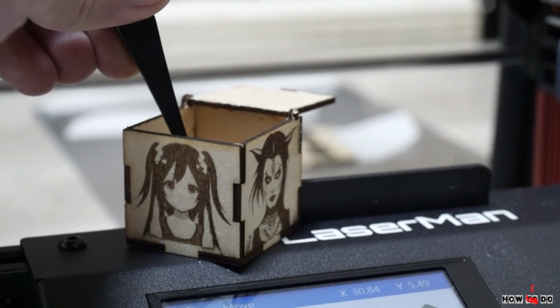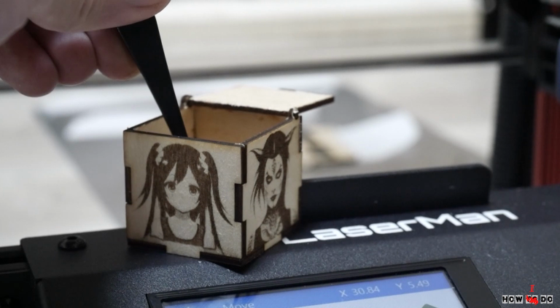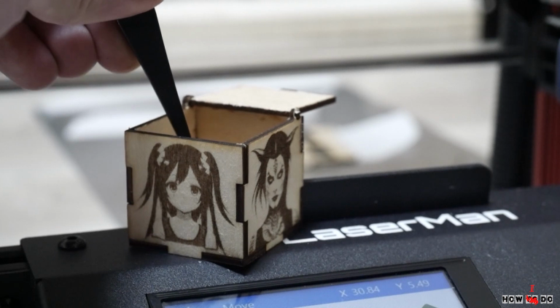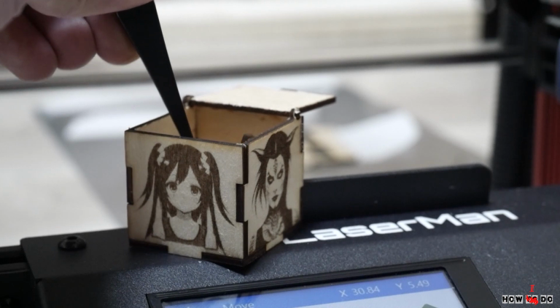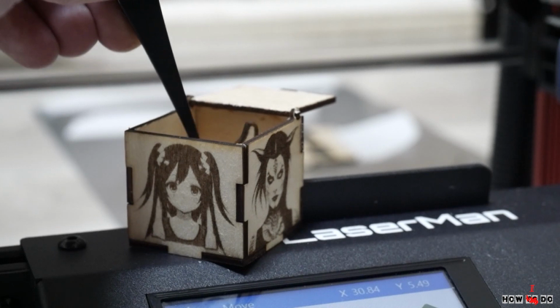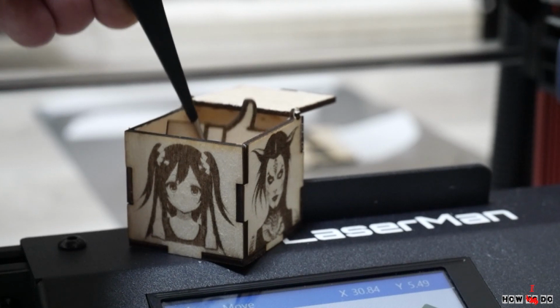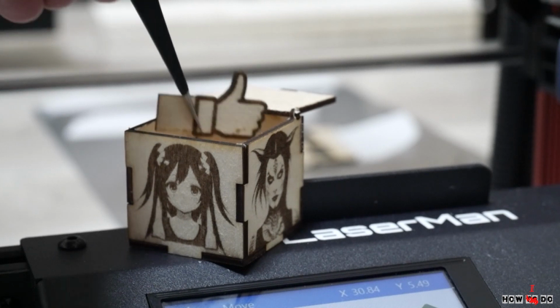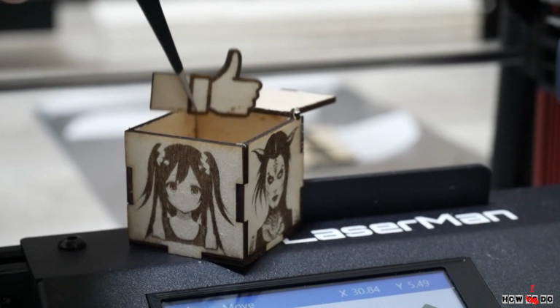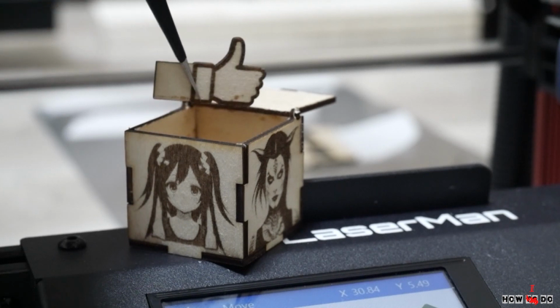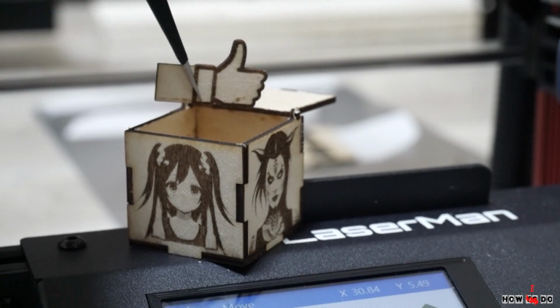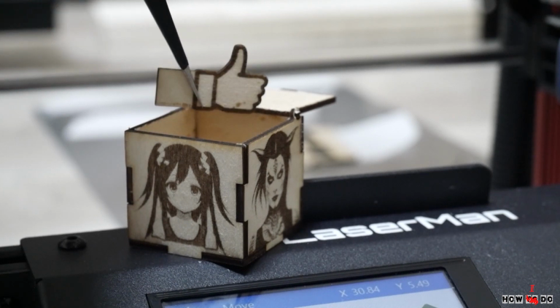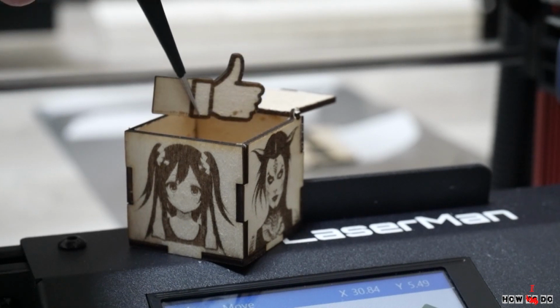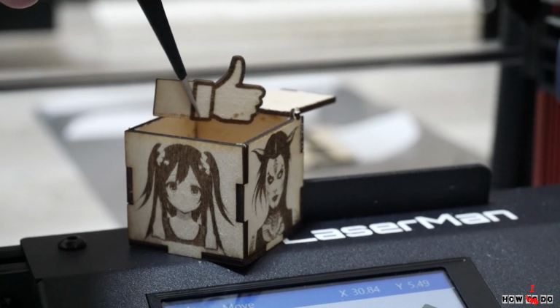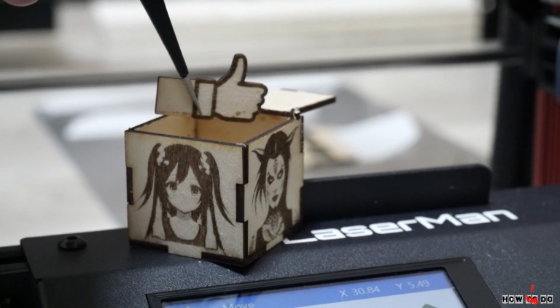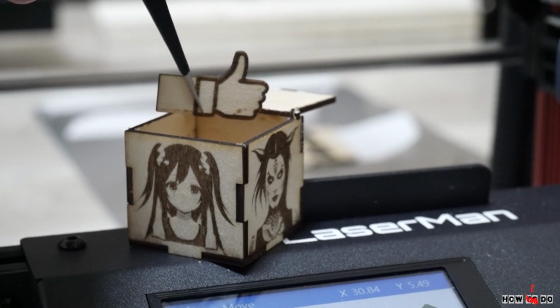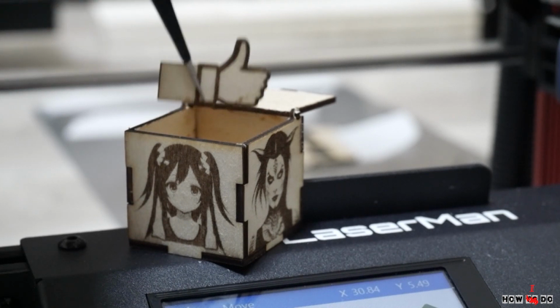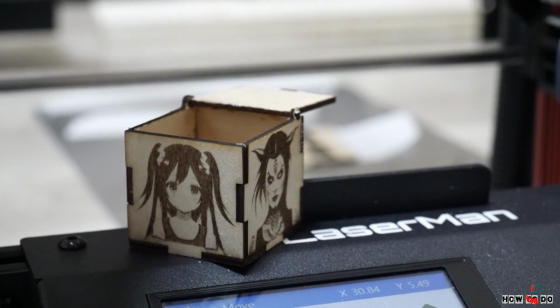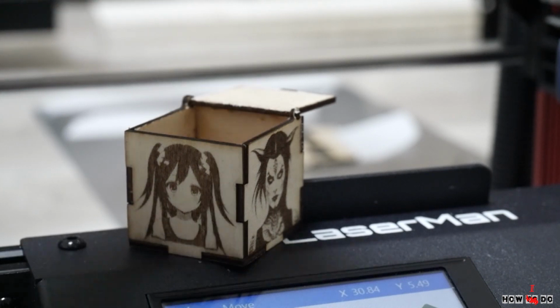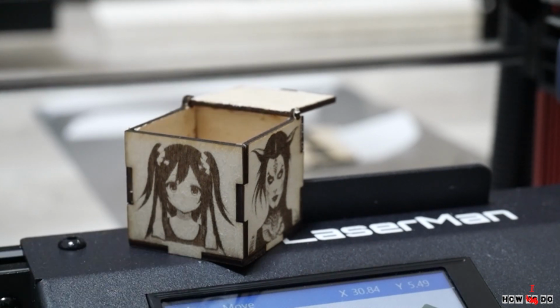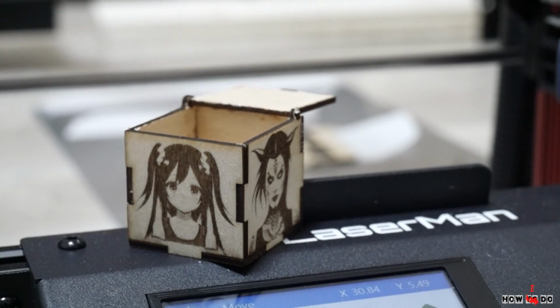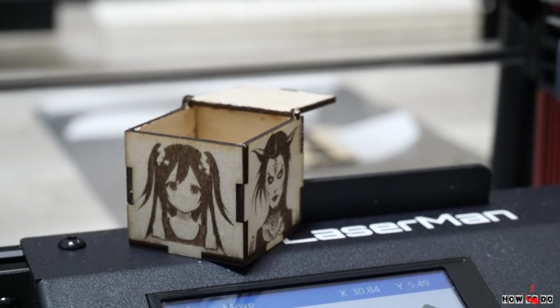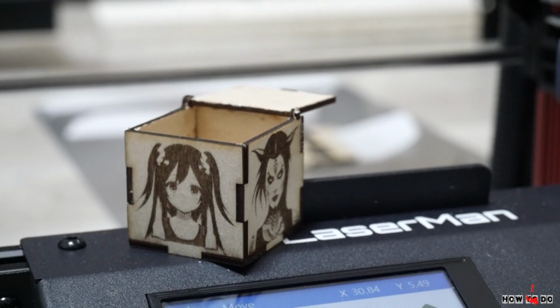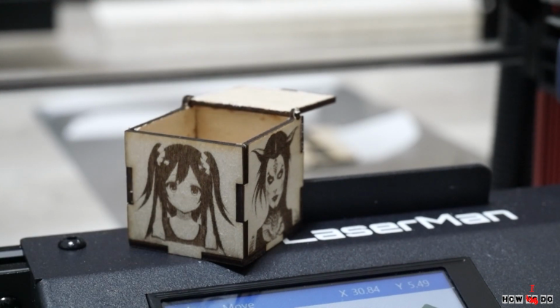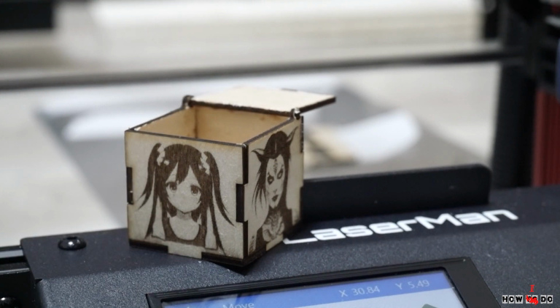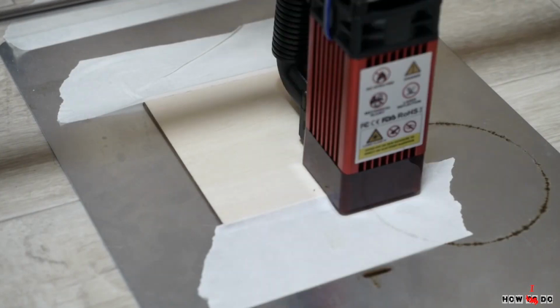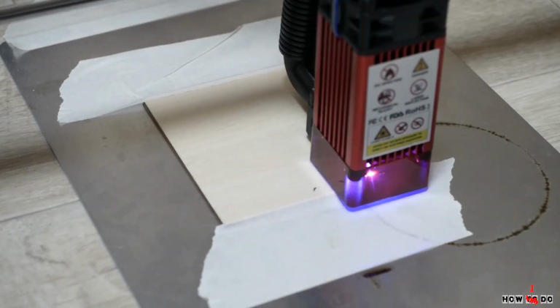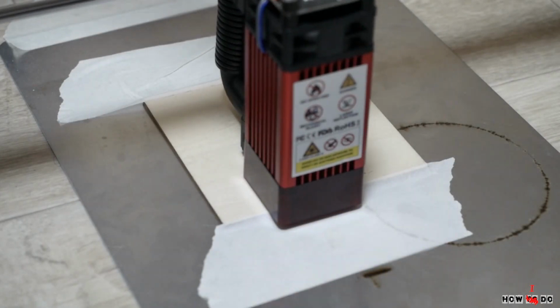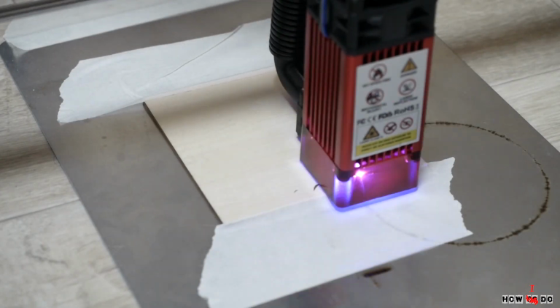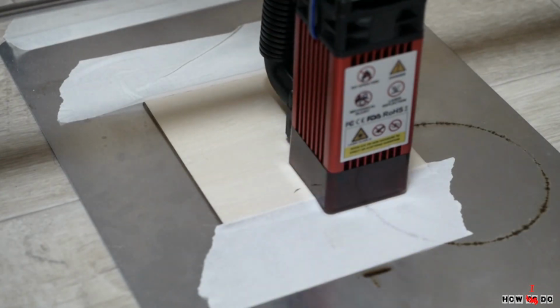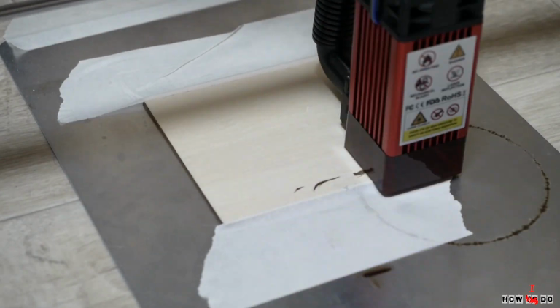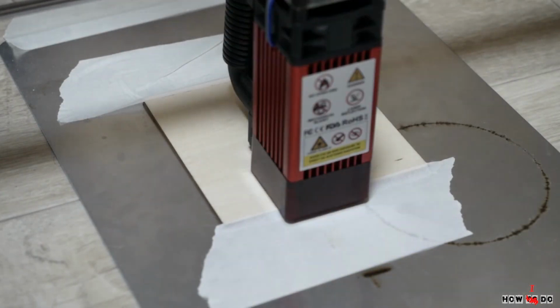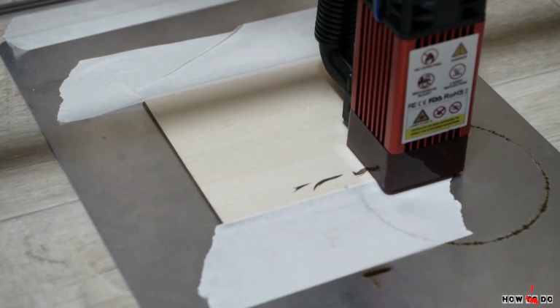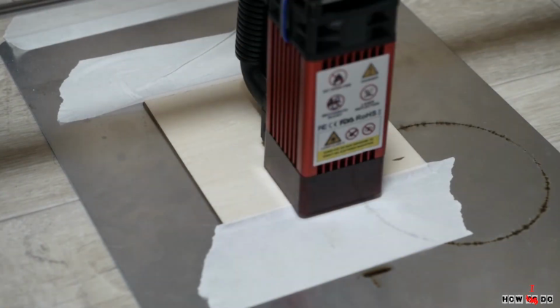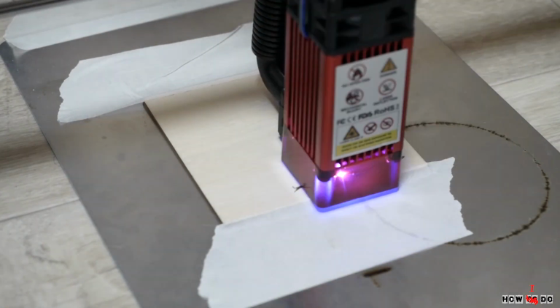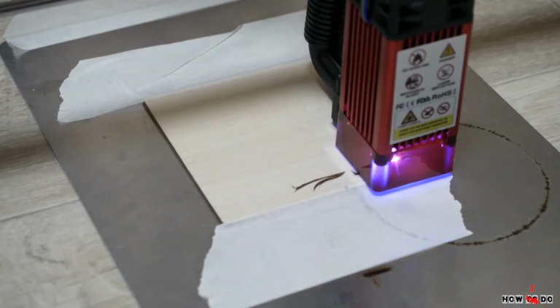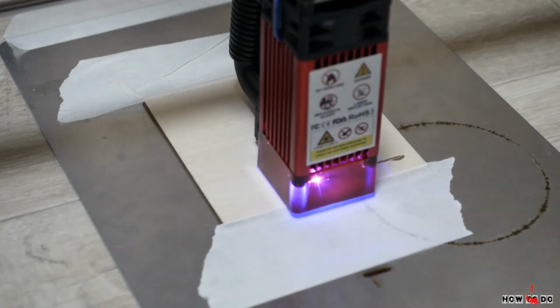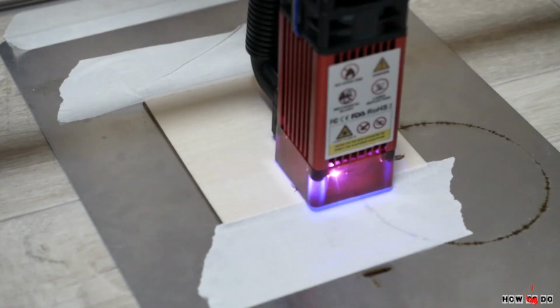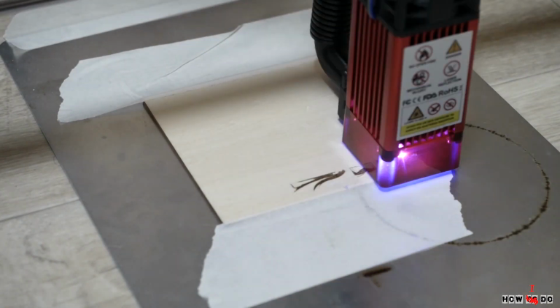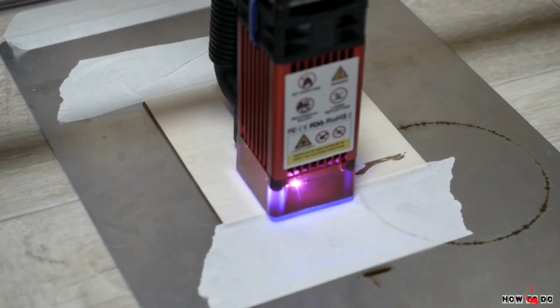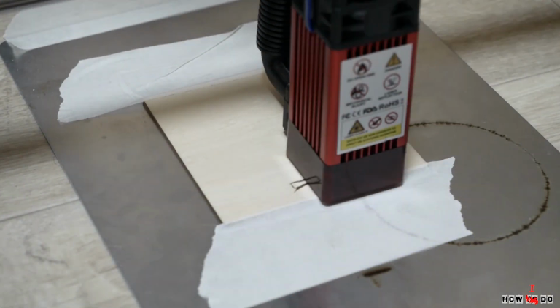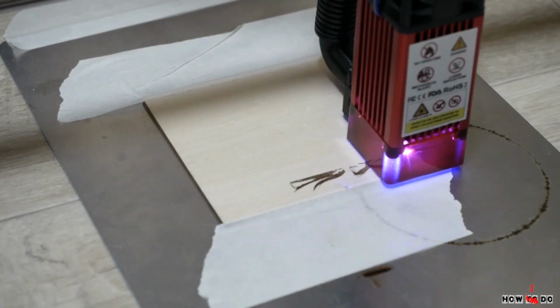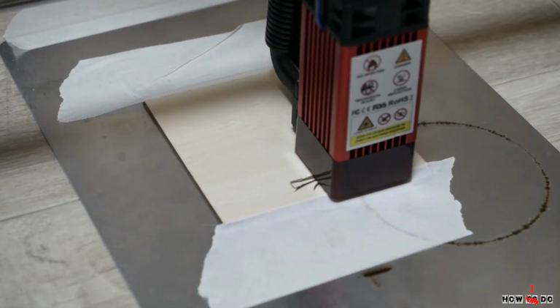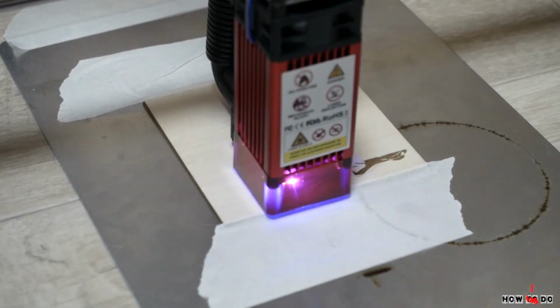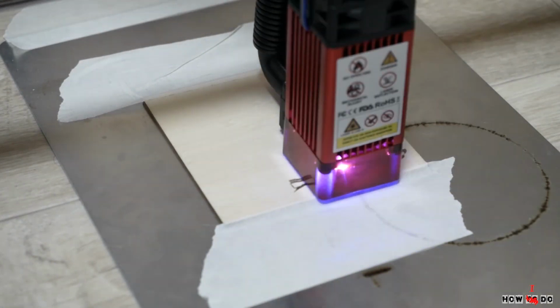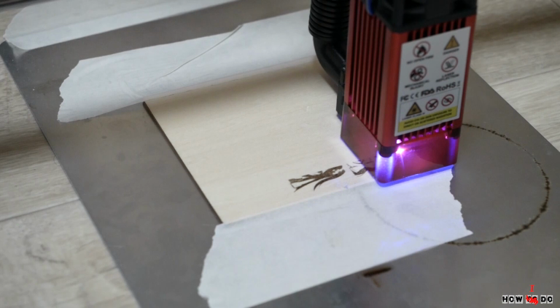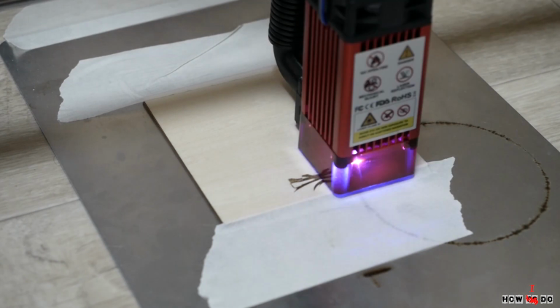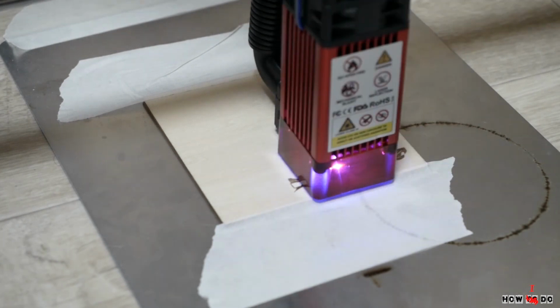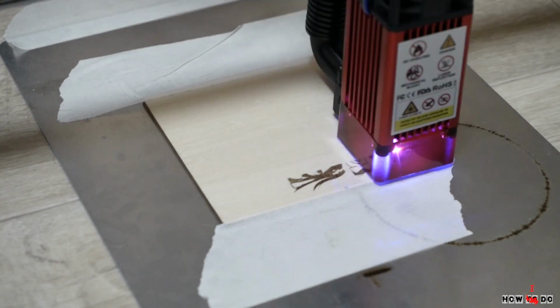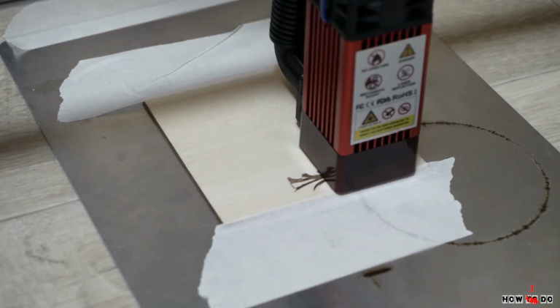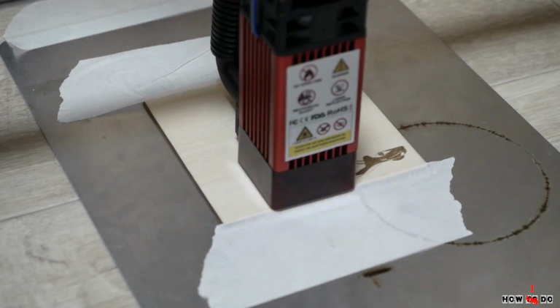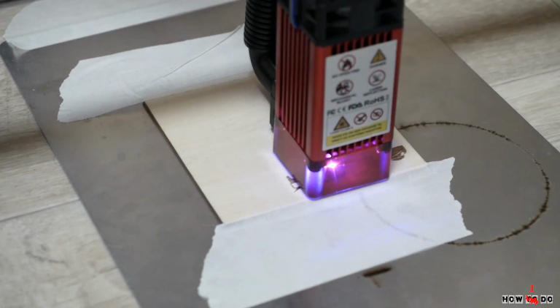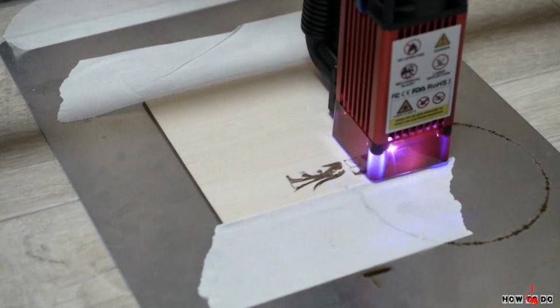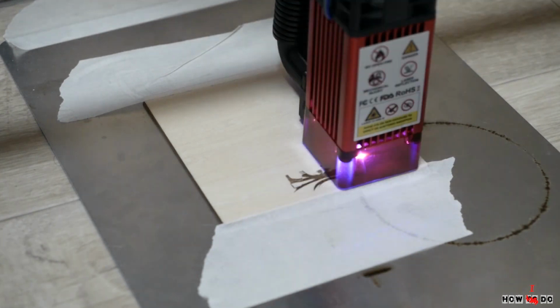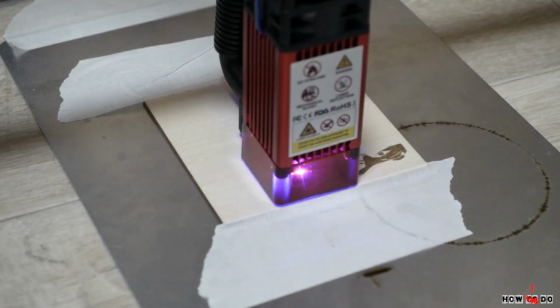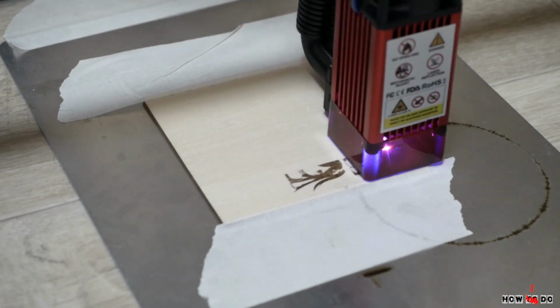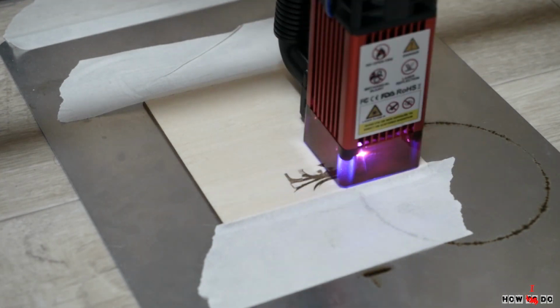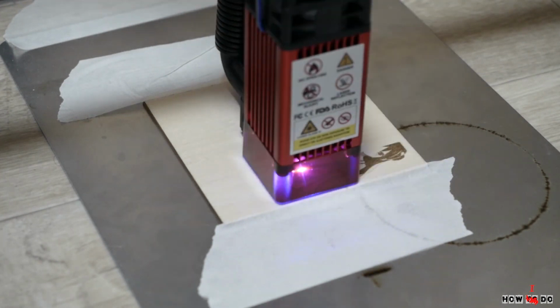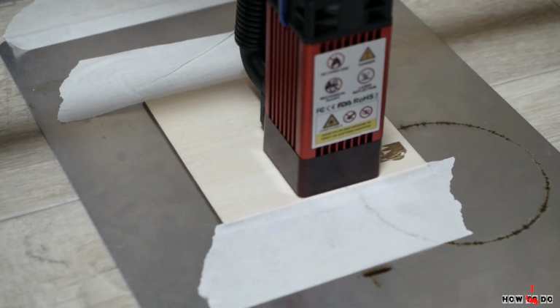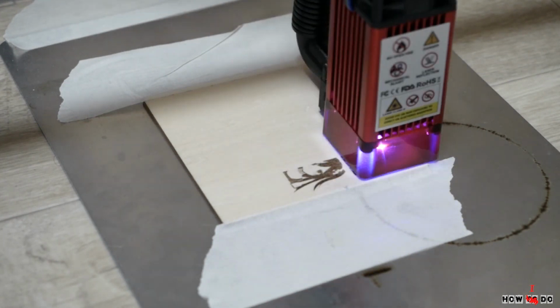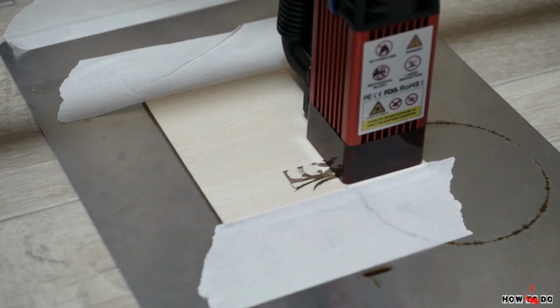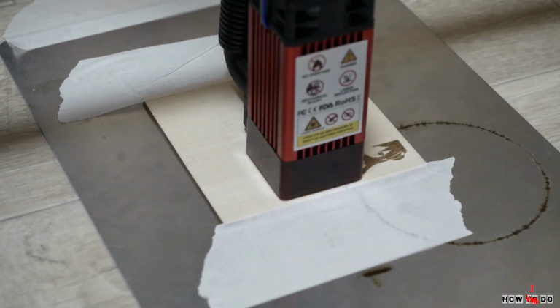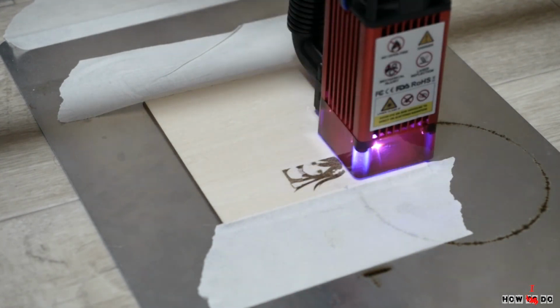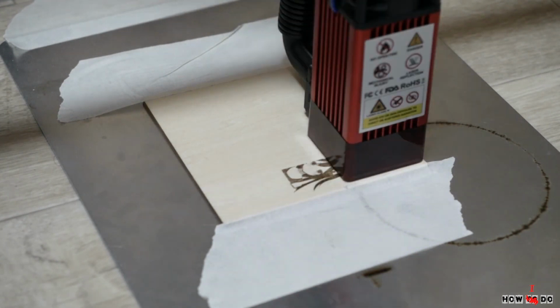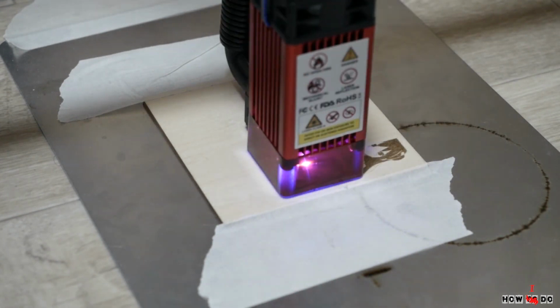Hello everyone, how do you do? This is Project How To Do, and today we are going to take a look at my new laser engraver — the Flying Bear Laserman.